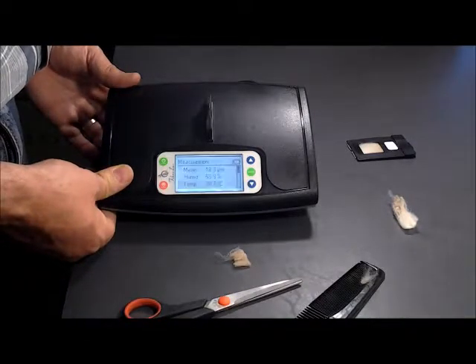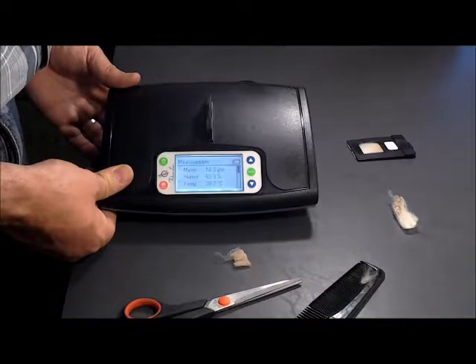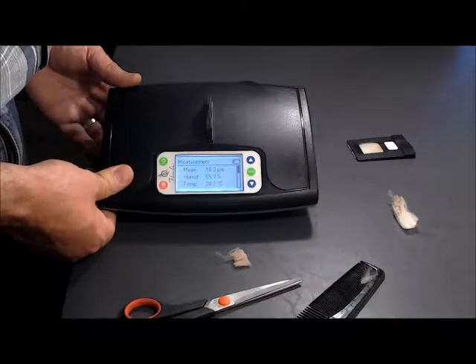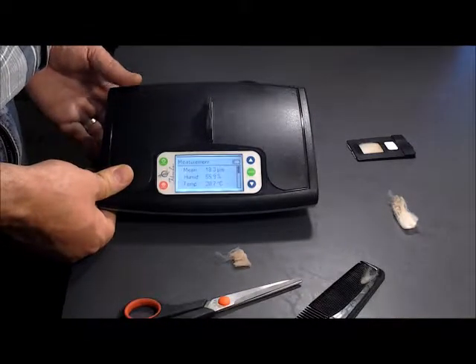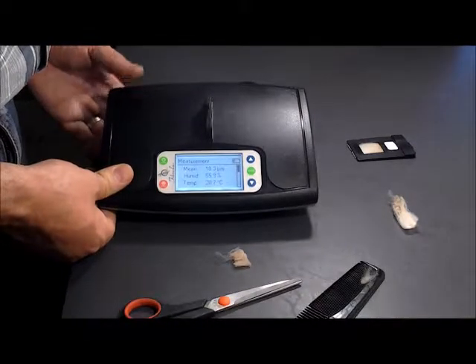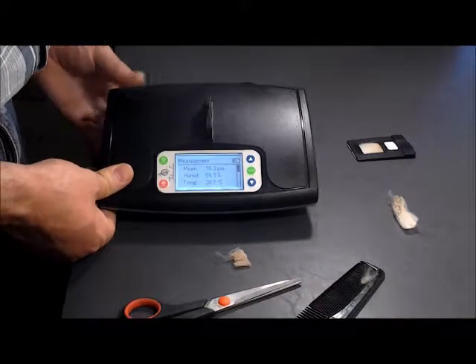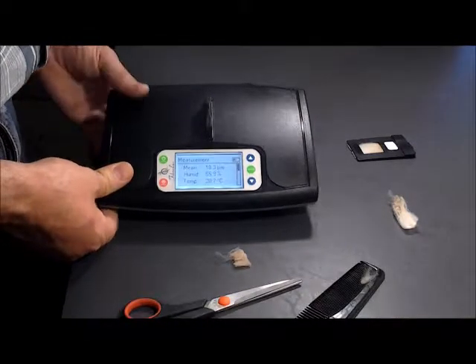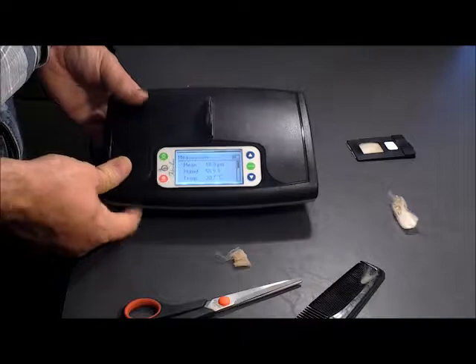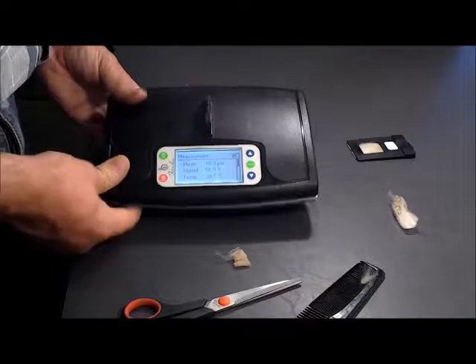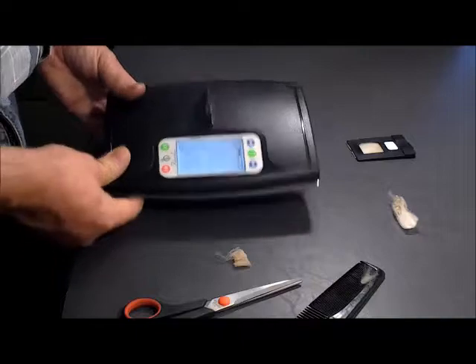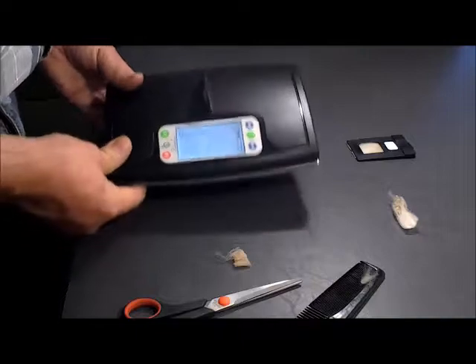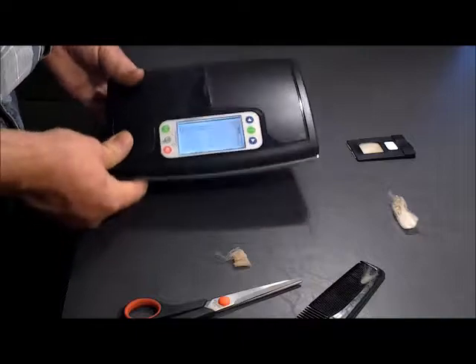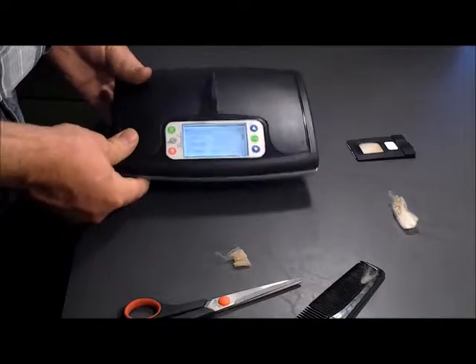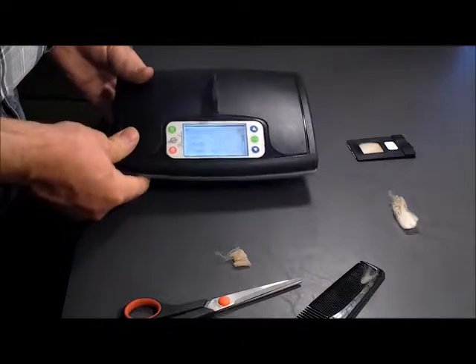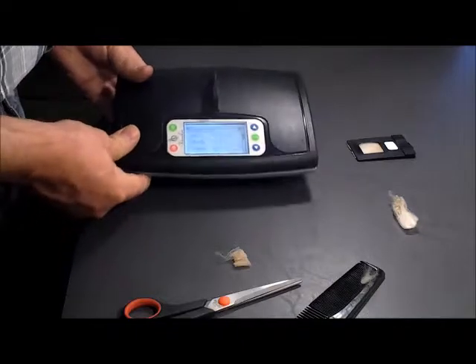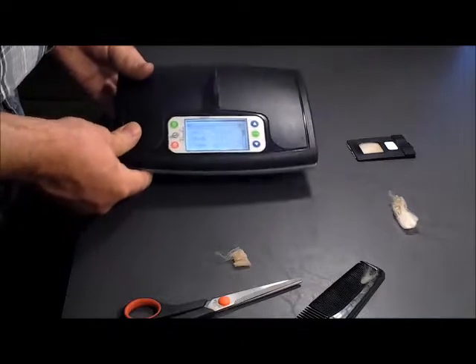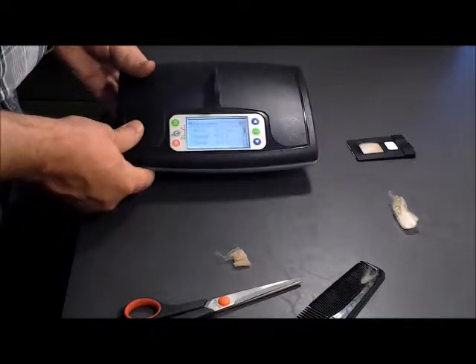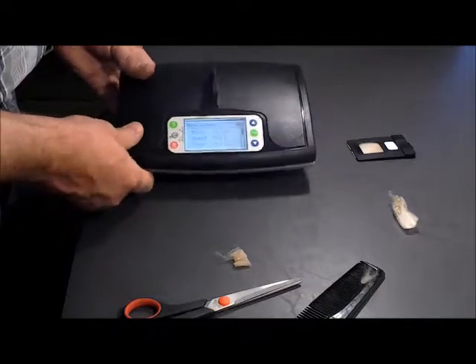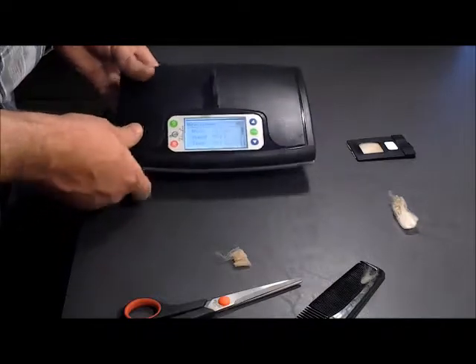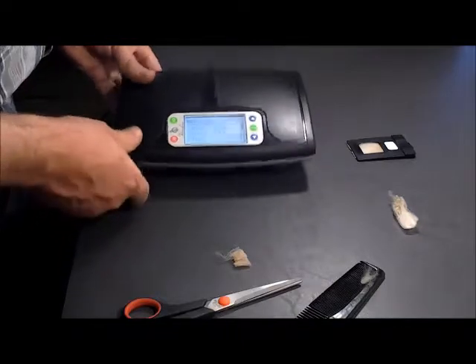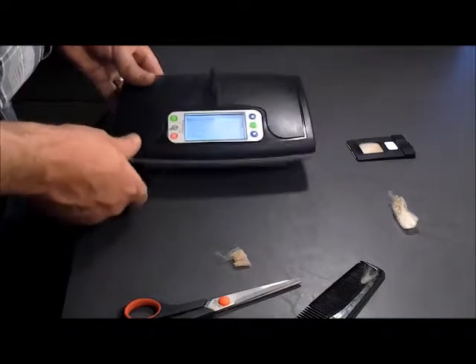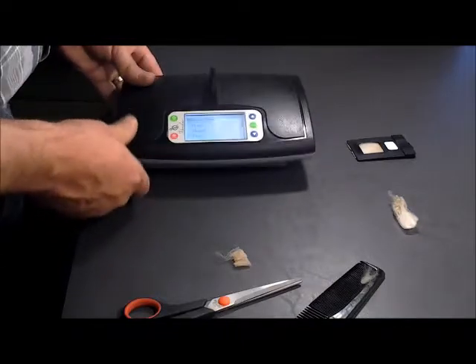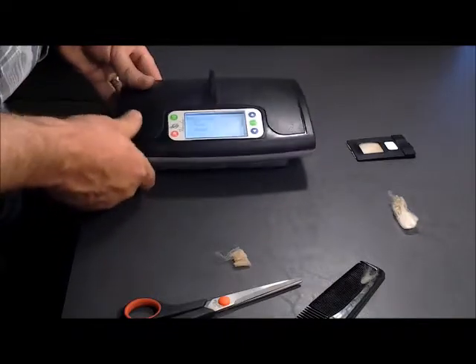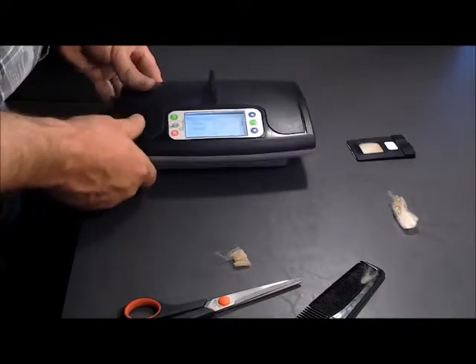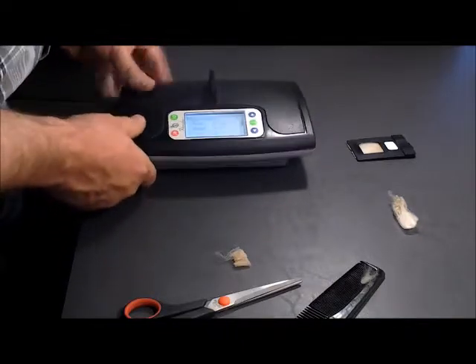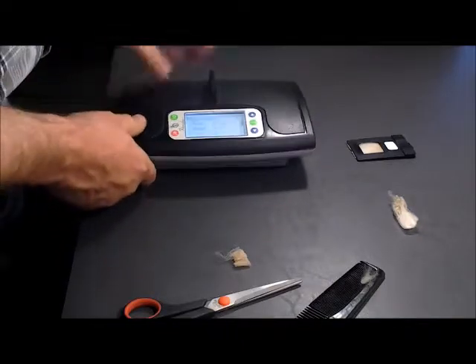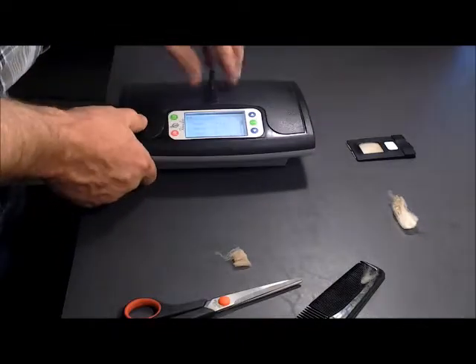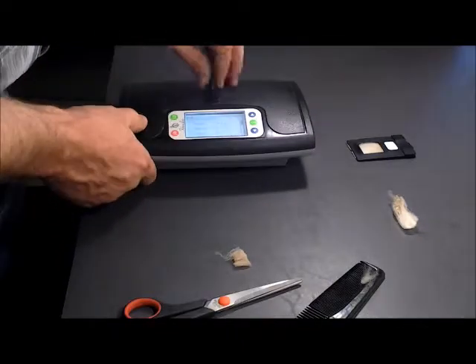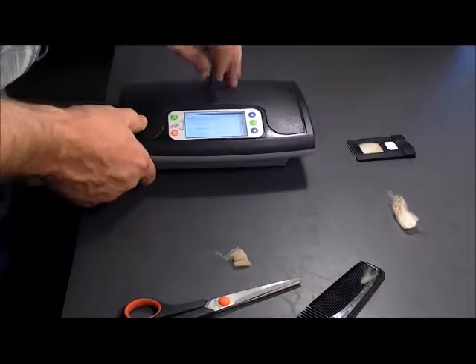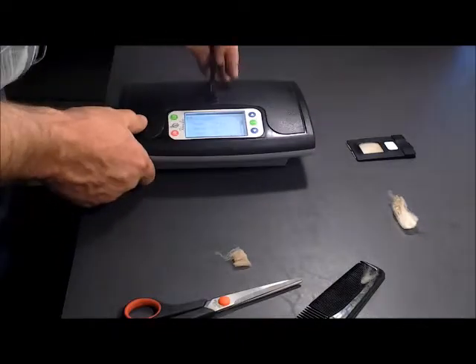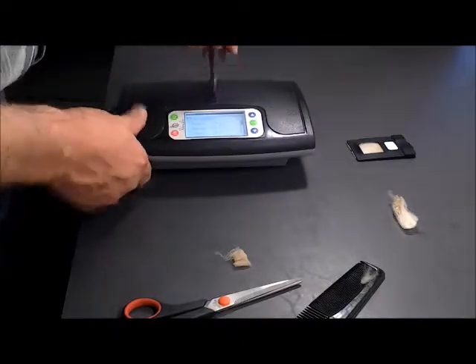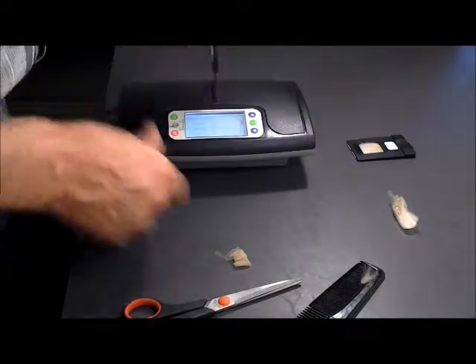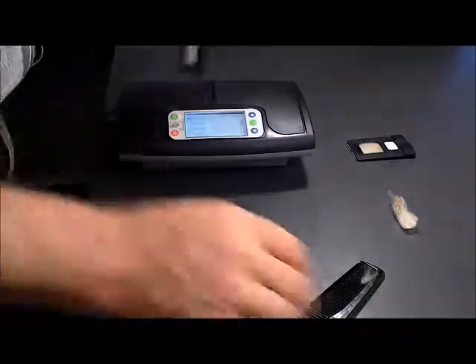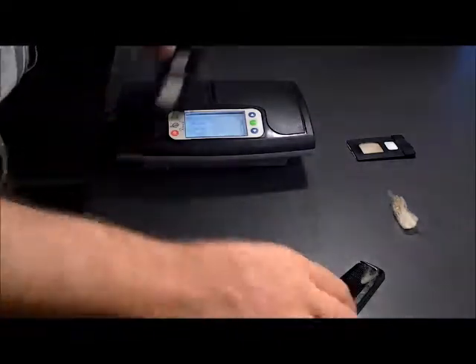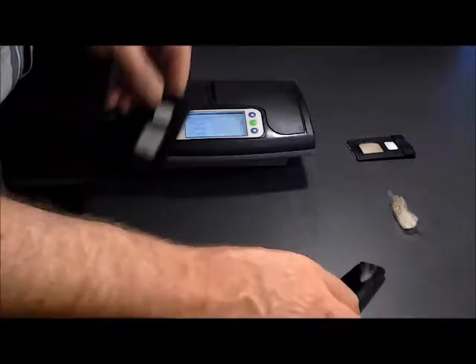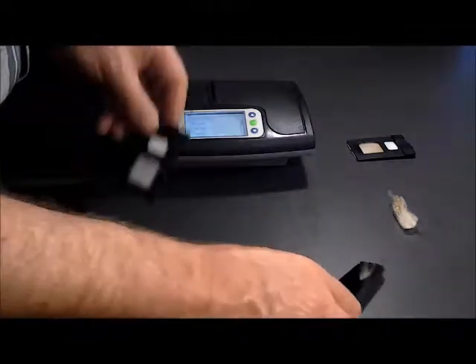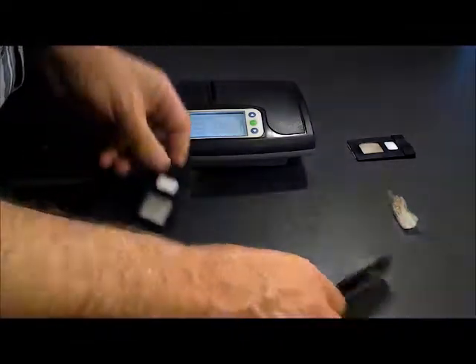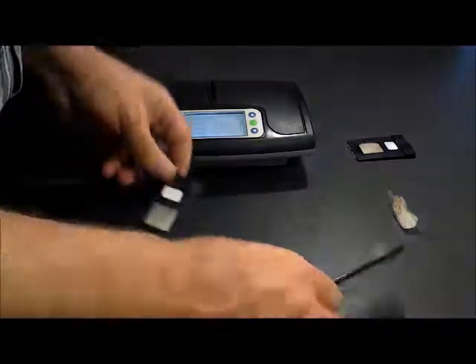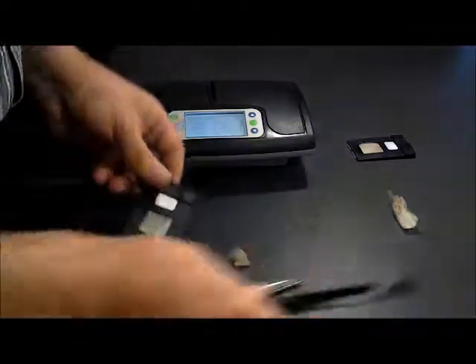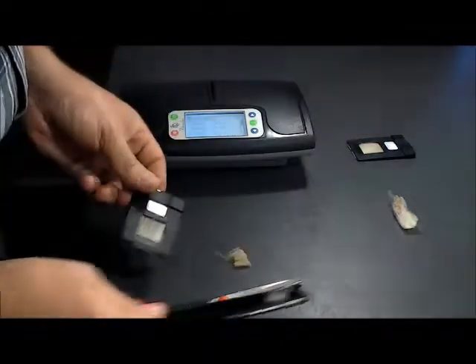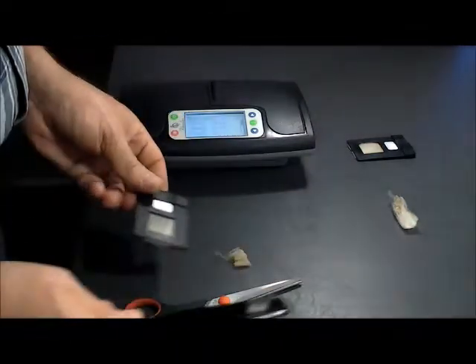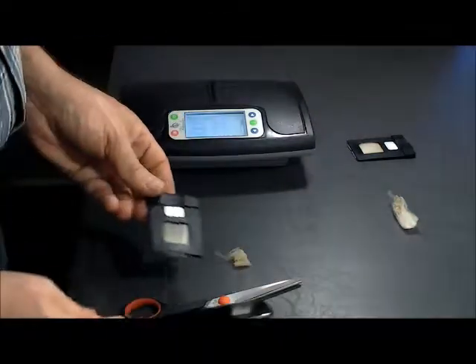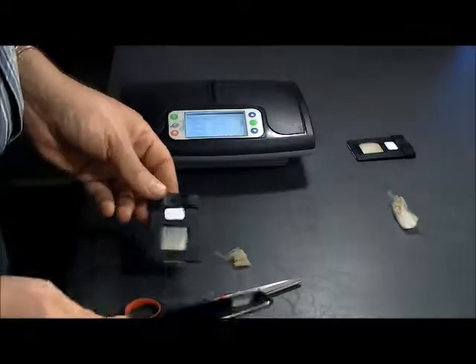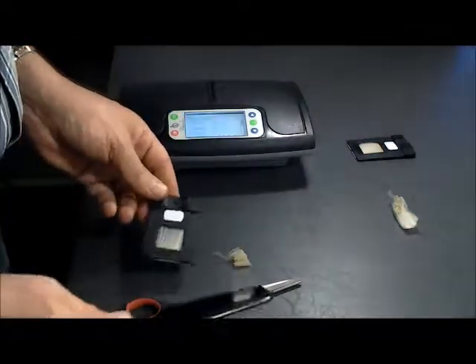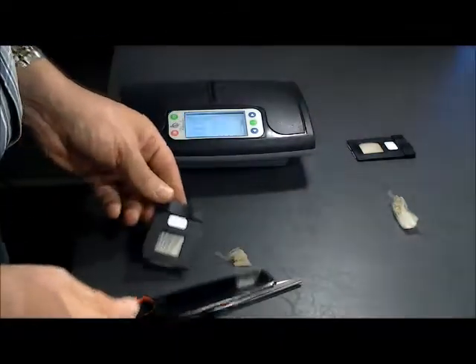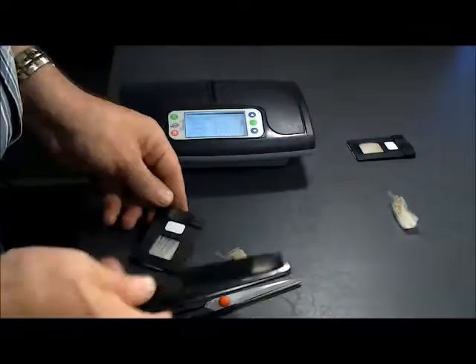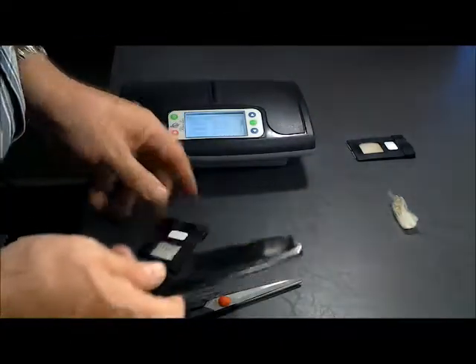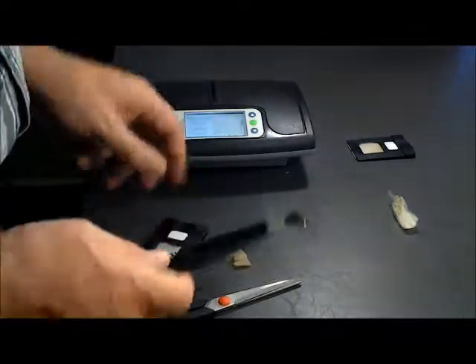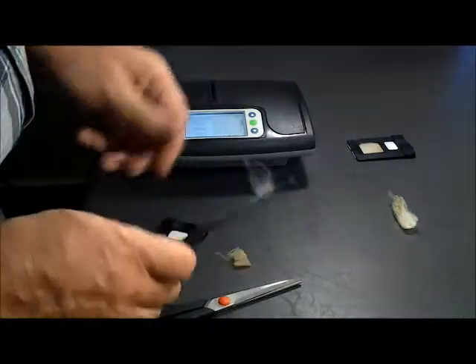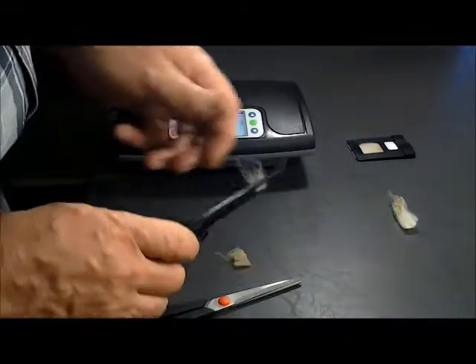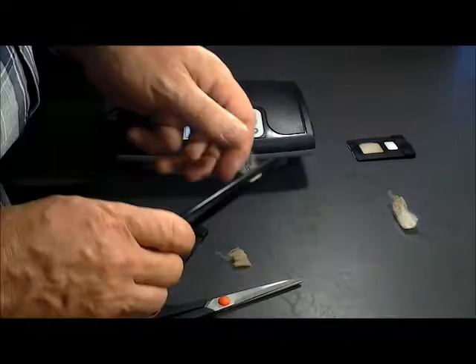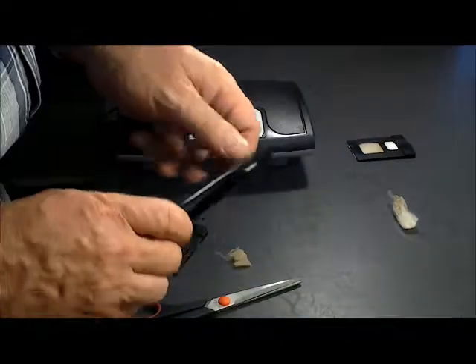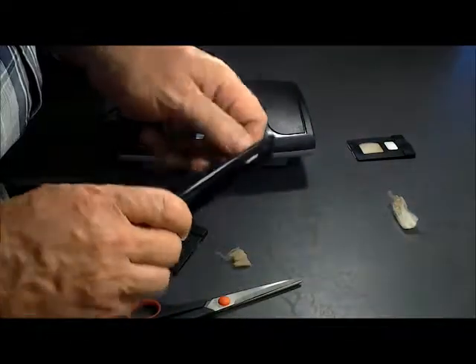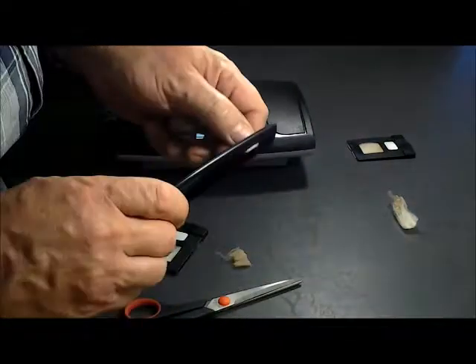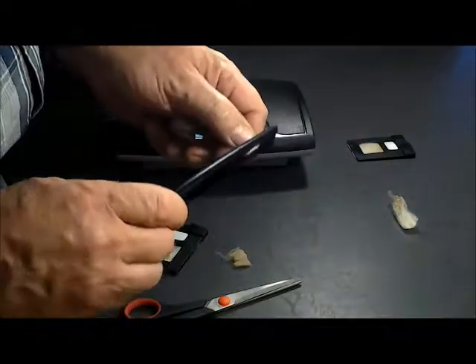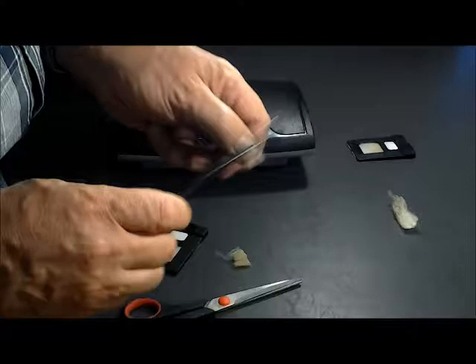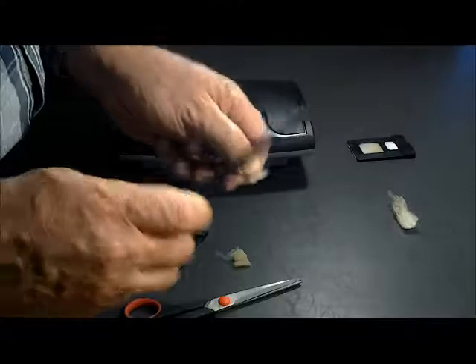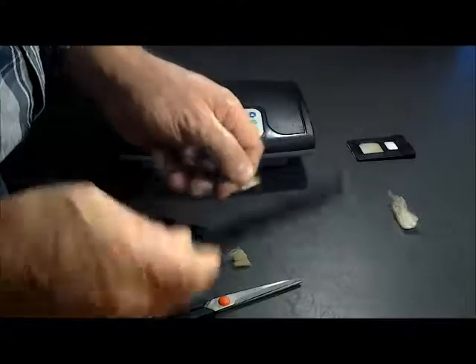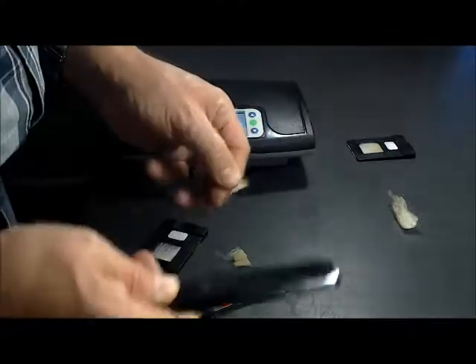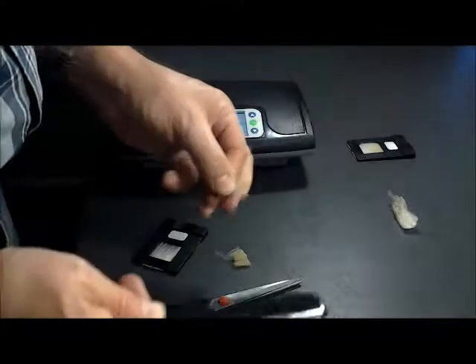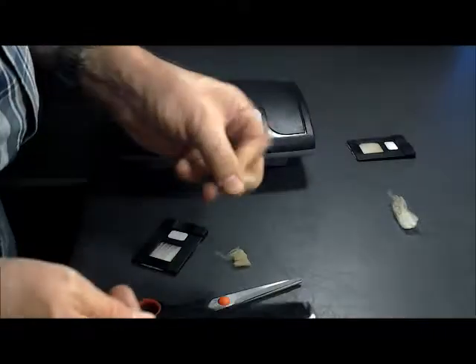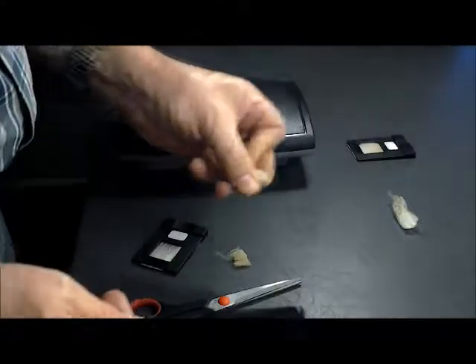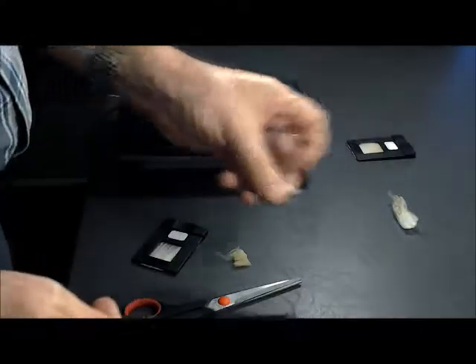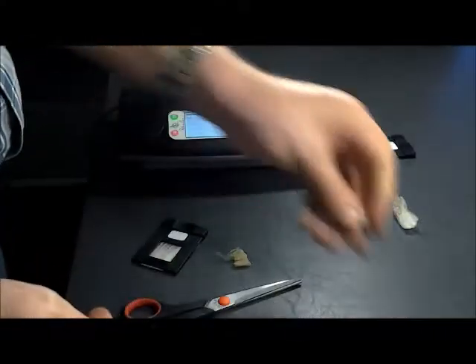There you go — 18.3. In between measurements, please clean your comb.